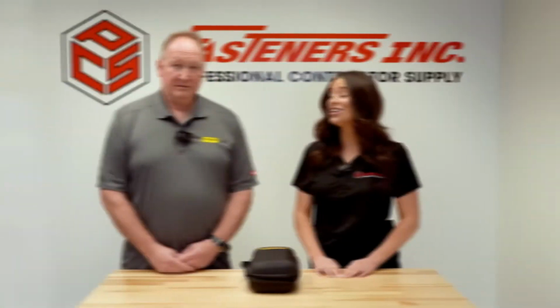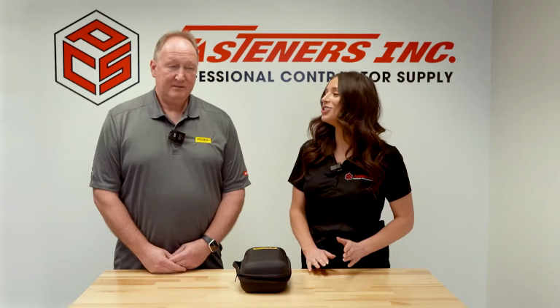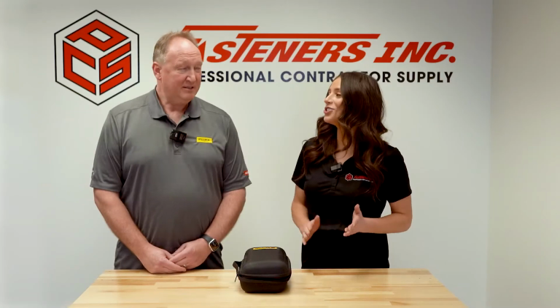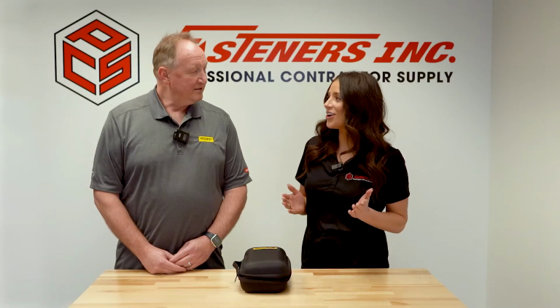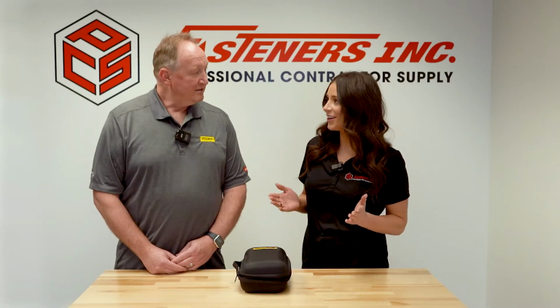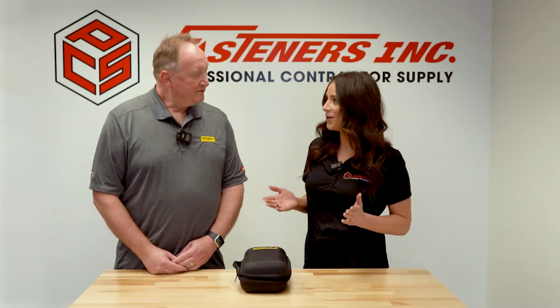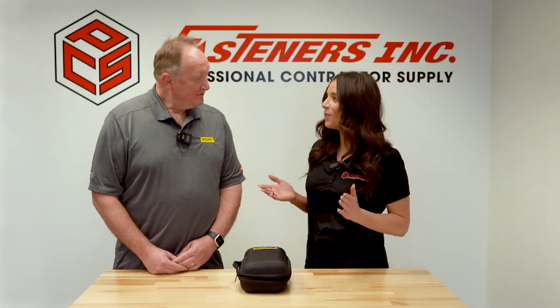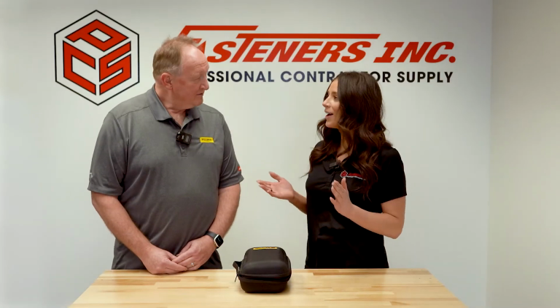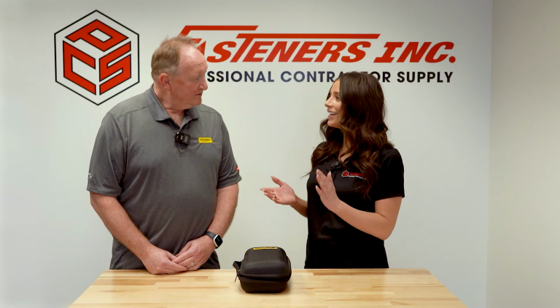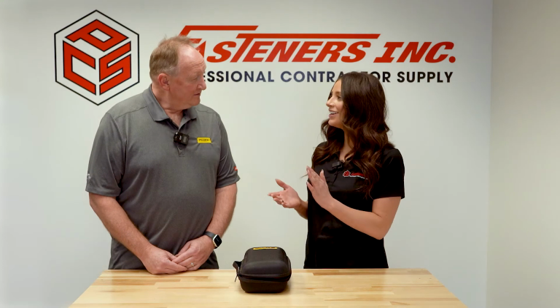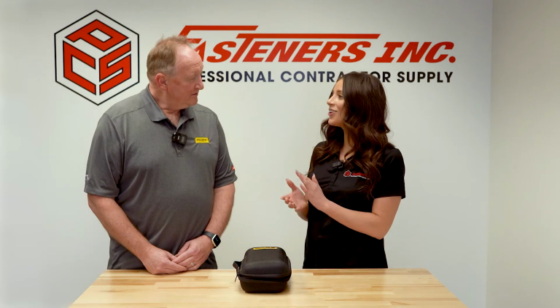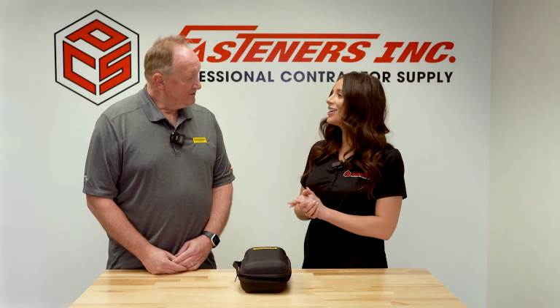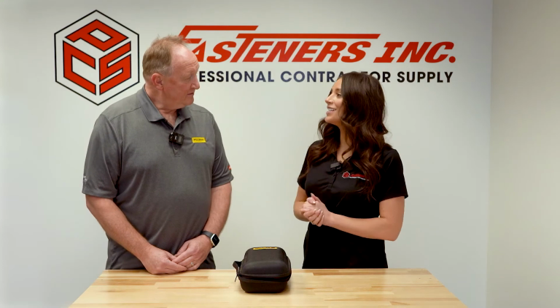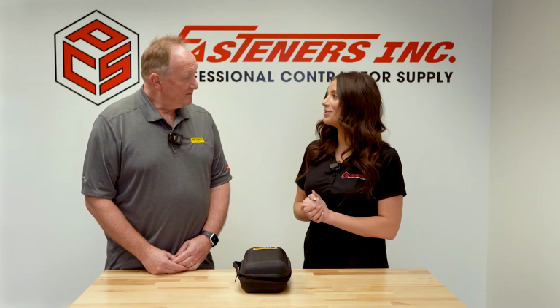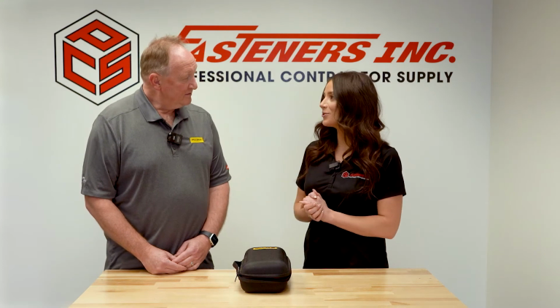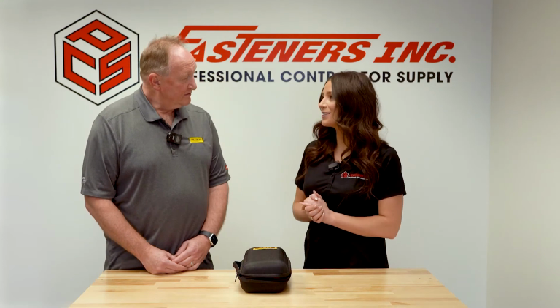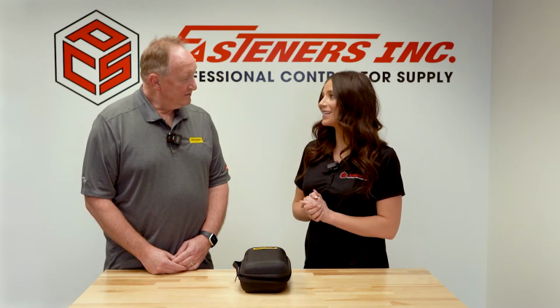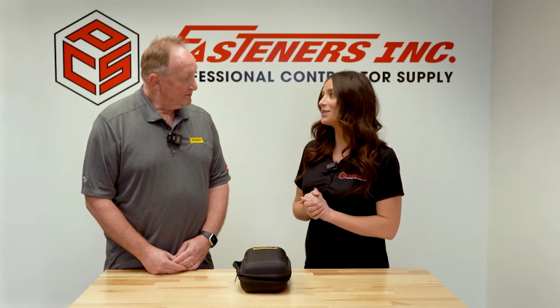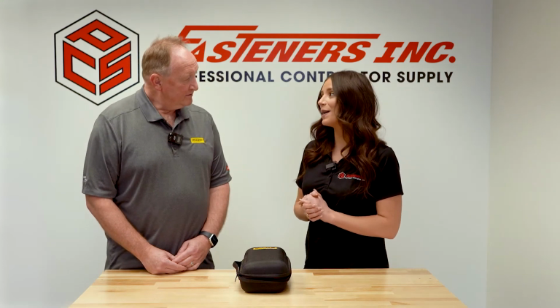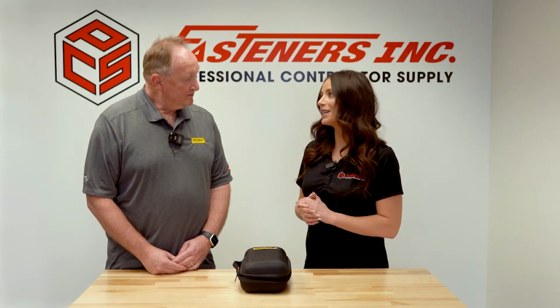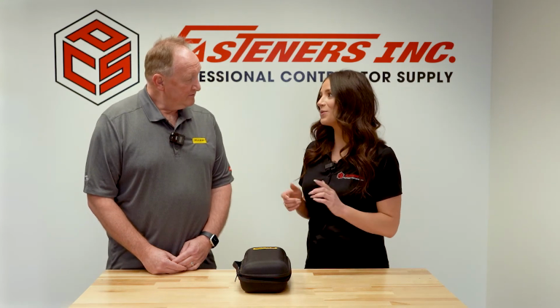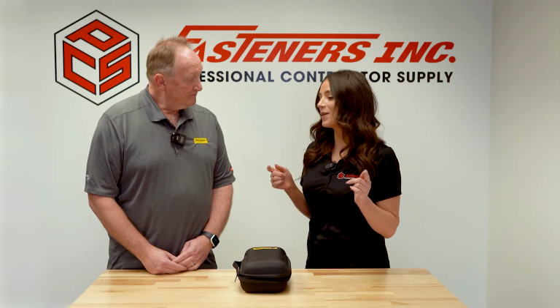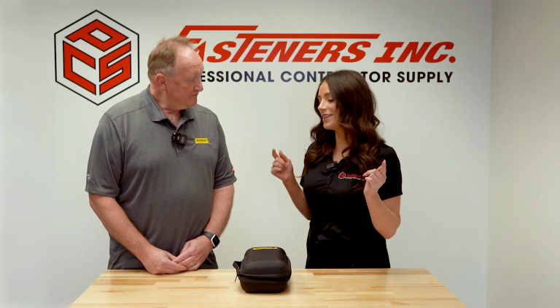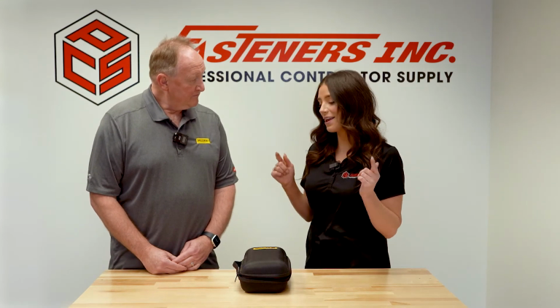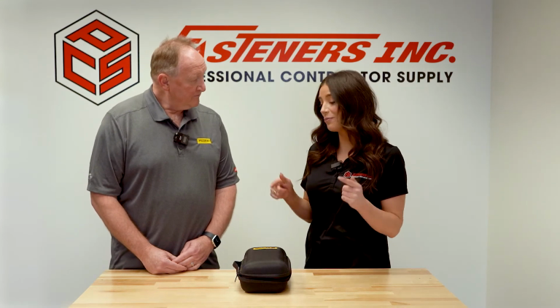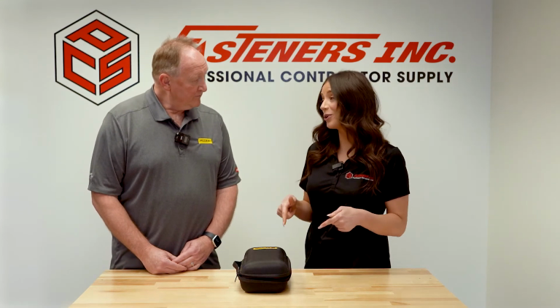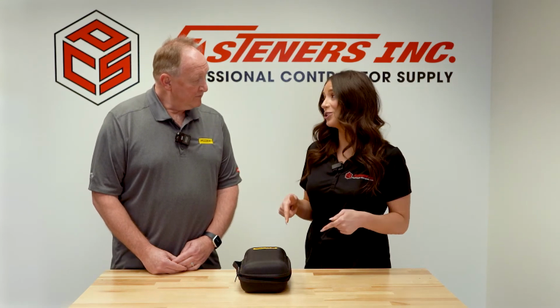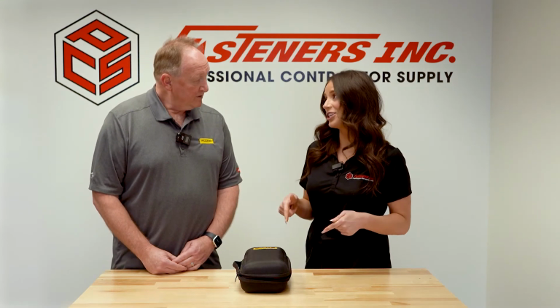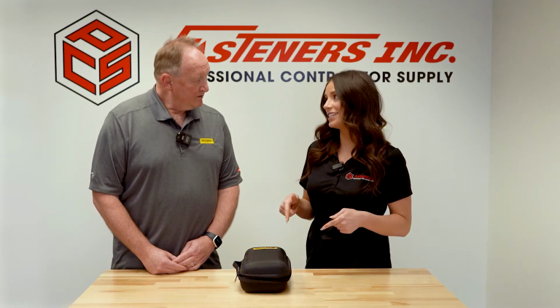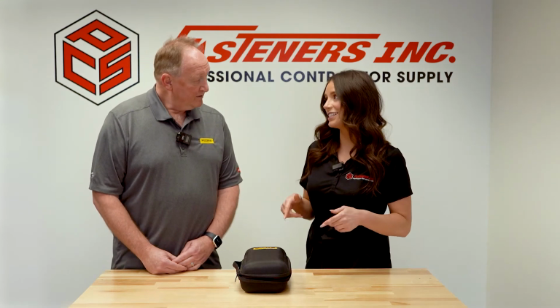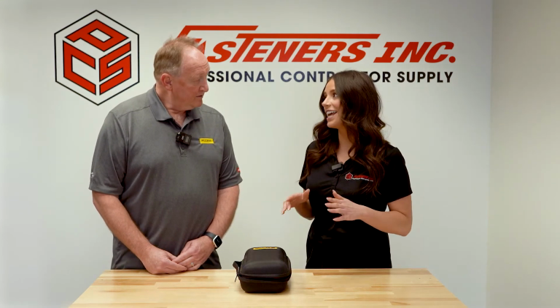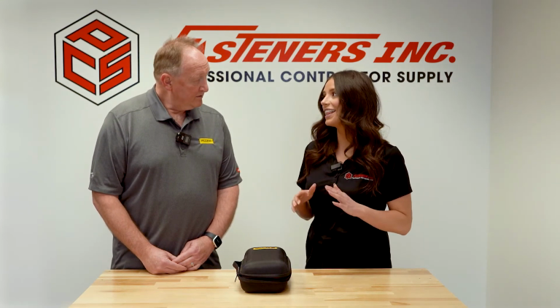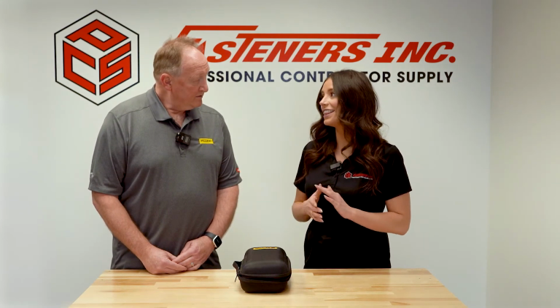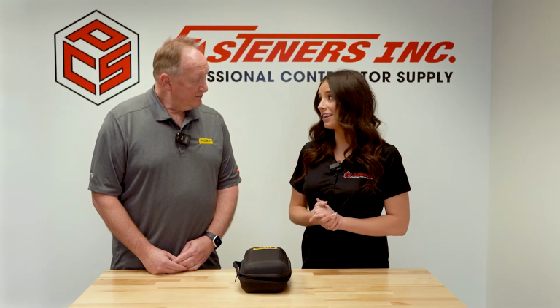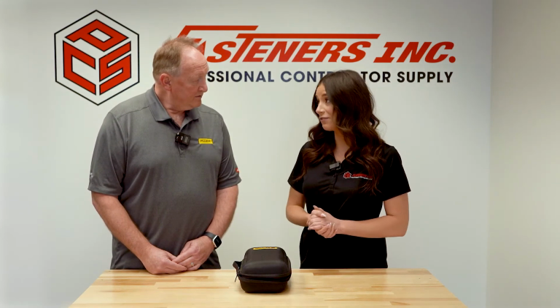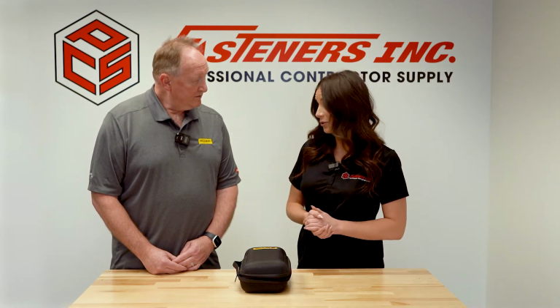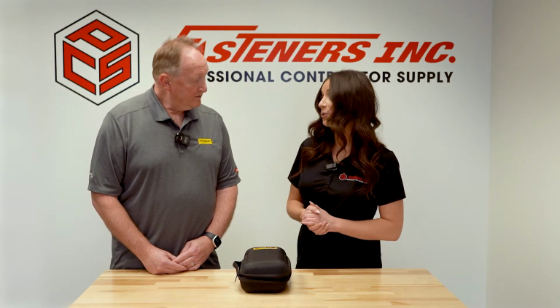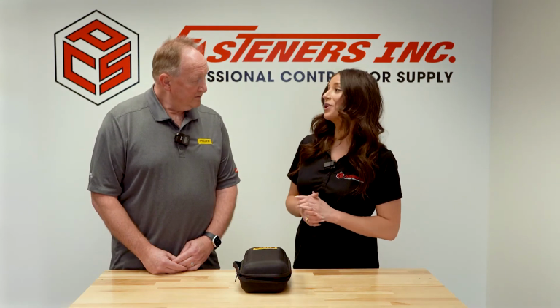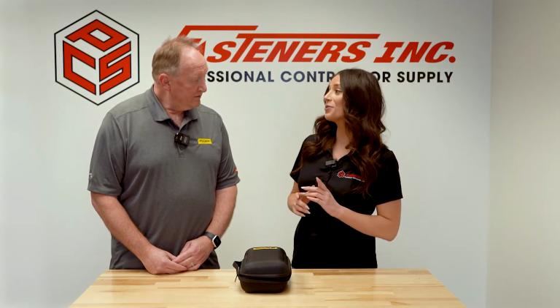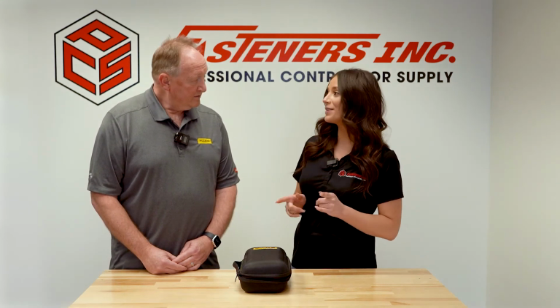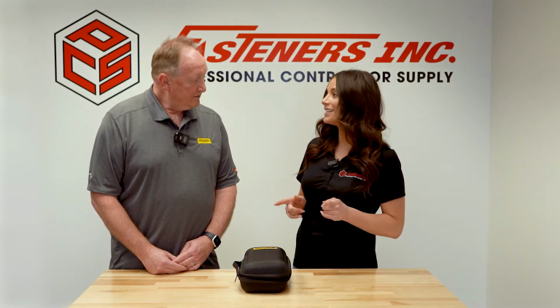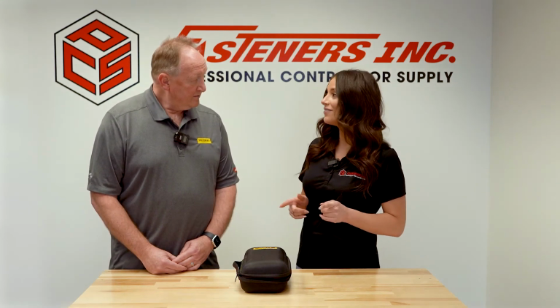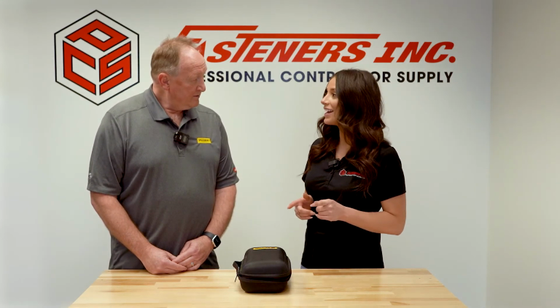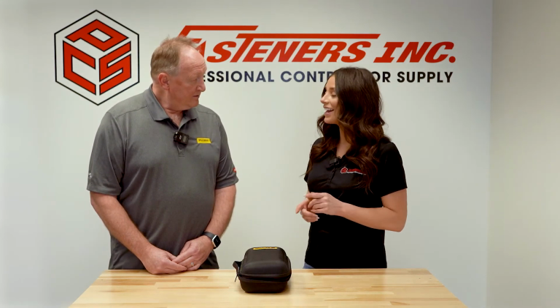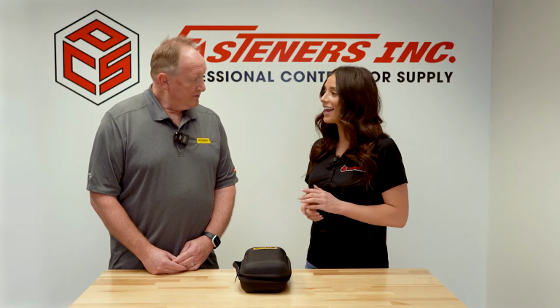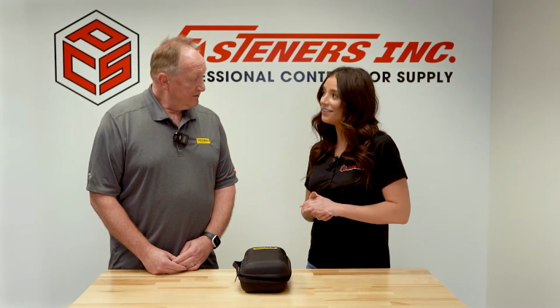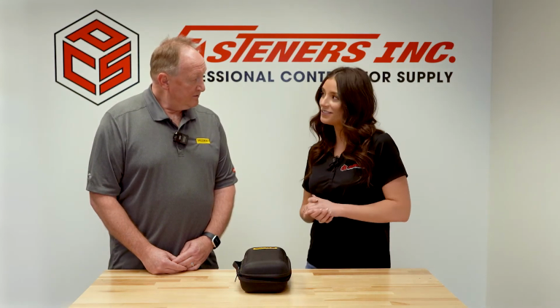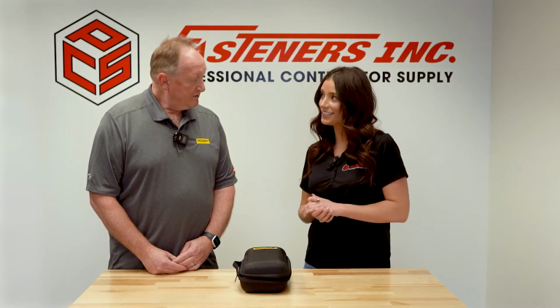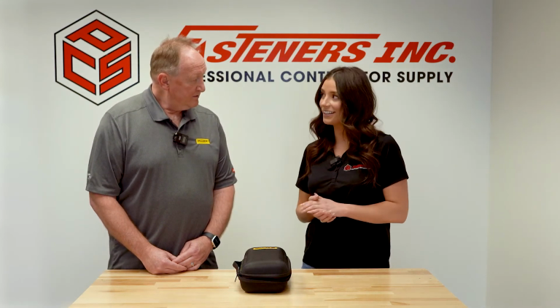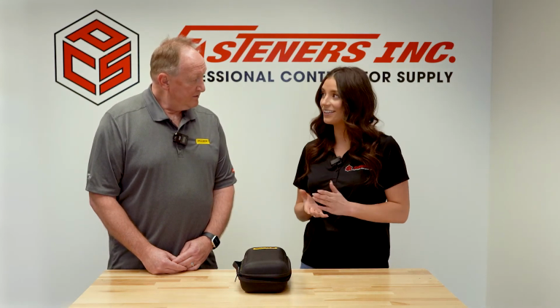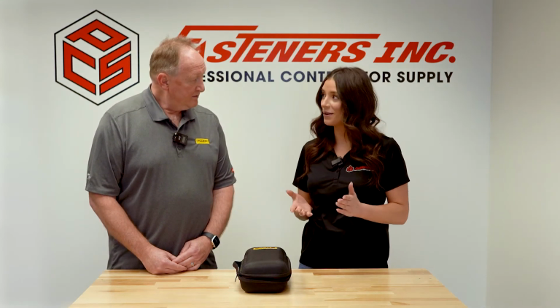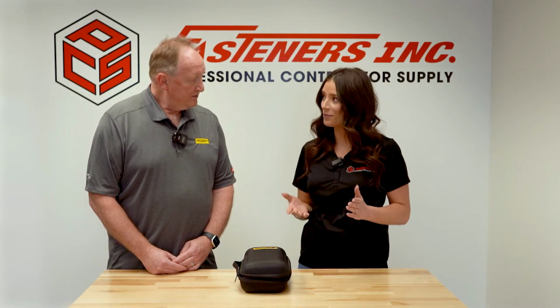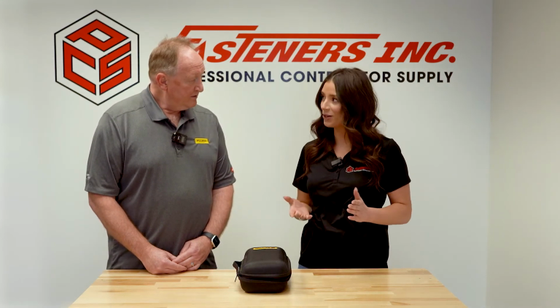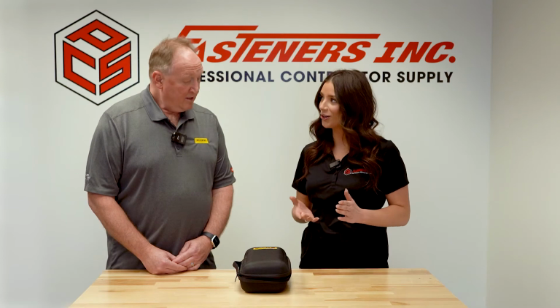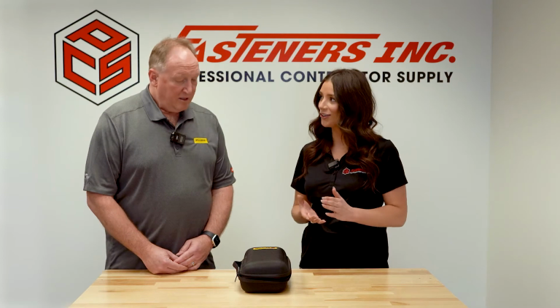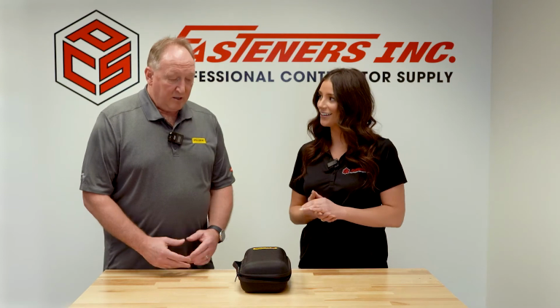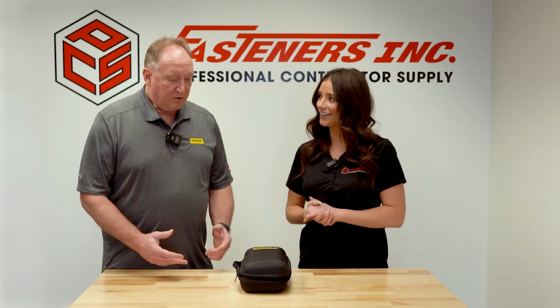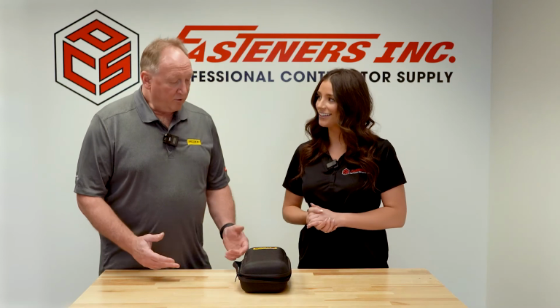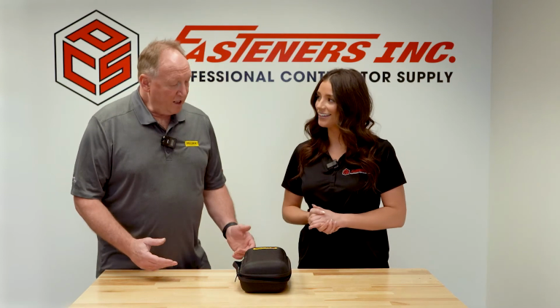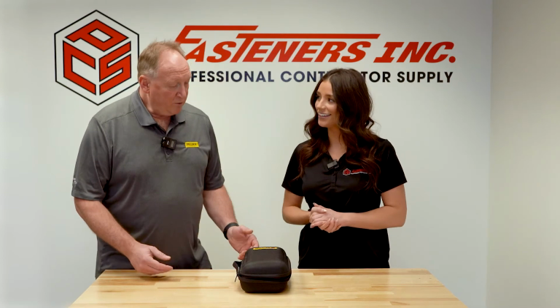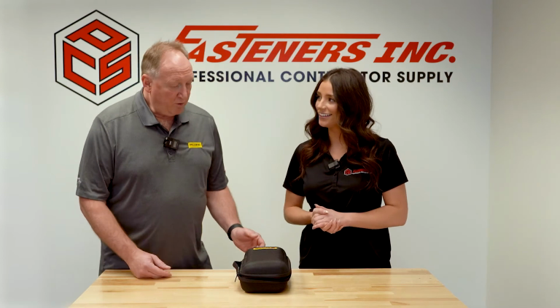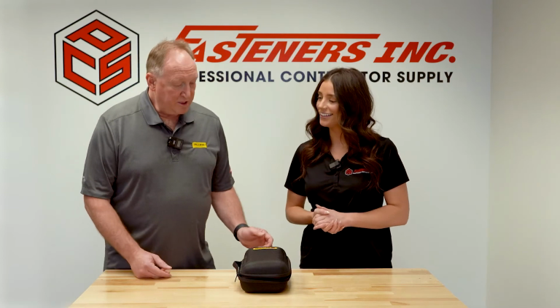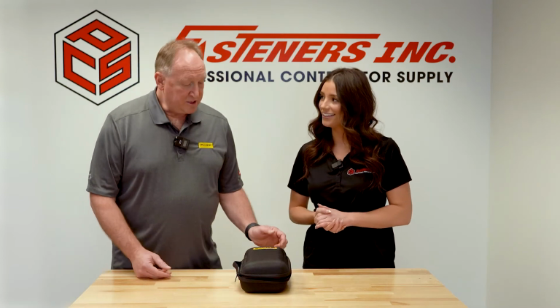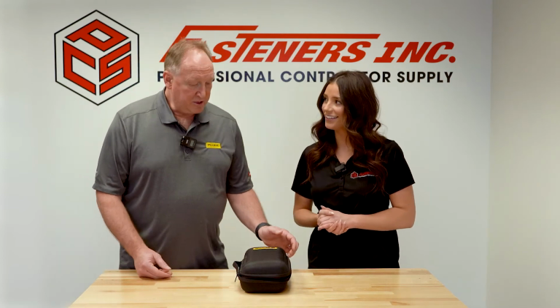Sean, what can our customers expect when they purchase the Fluke 378FC clamp meter? Great question.